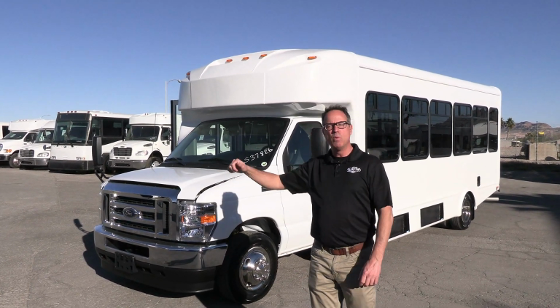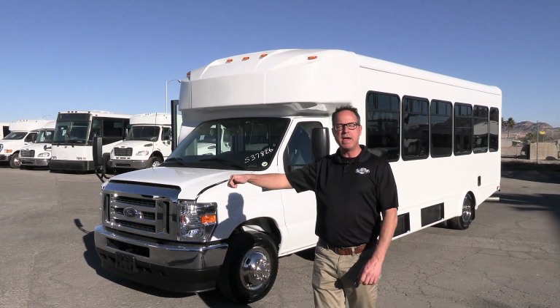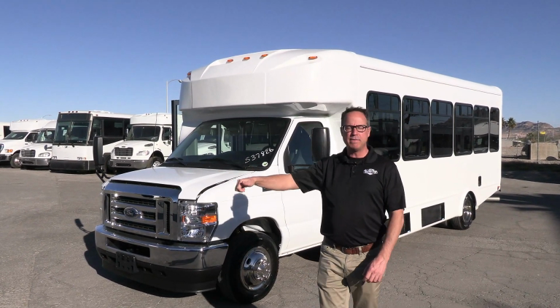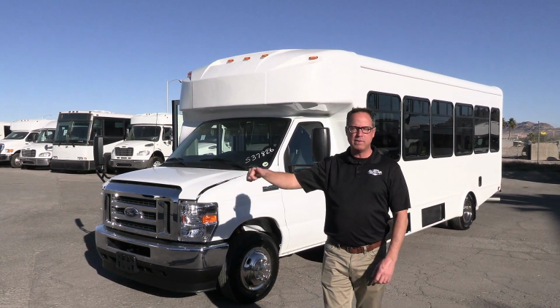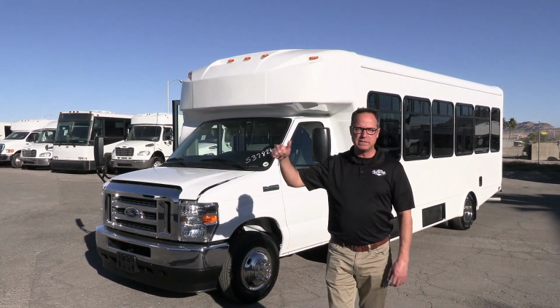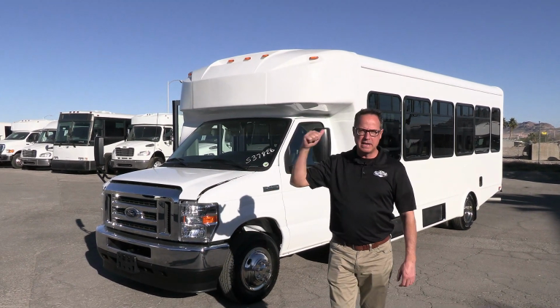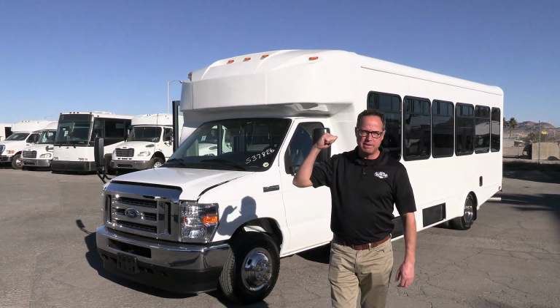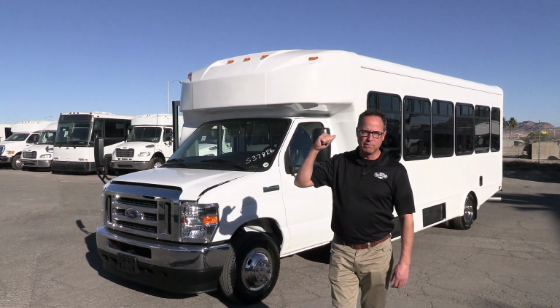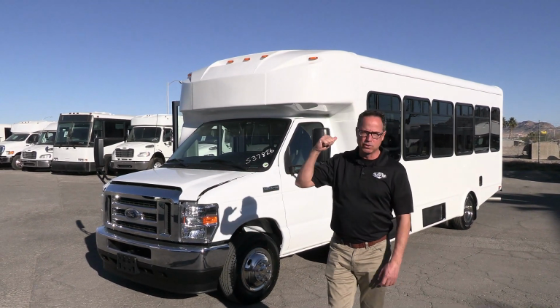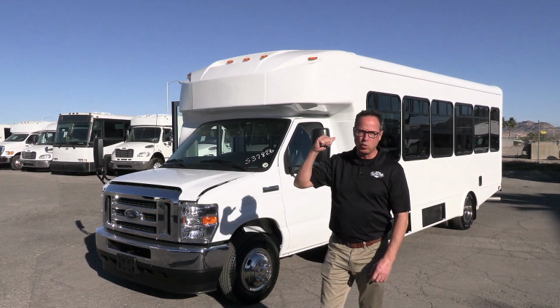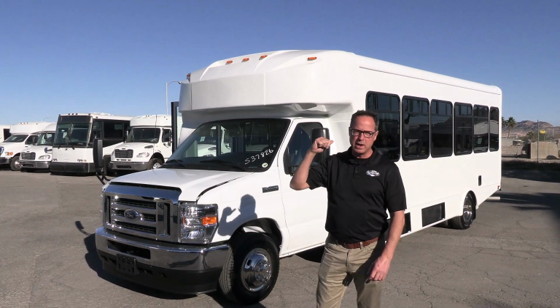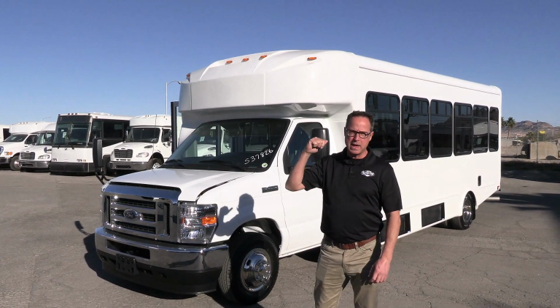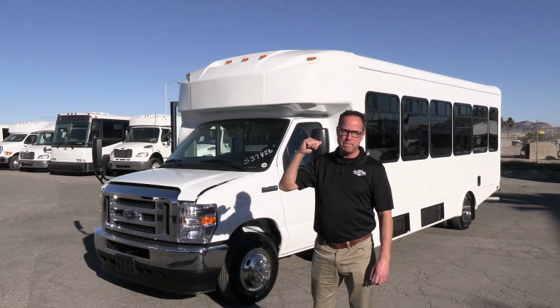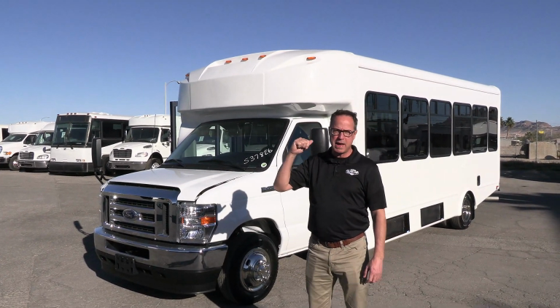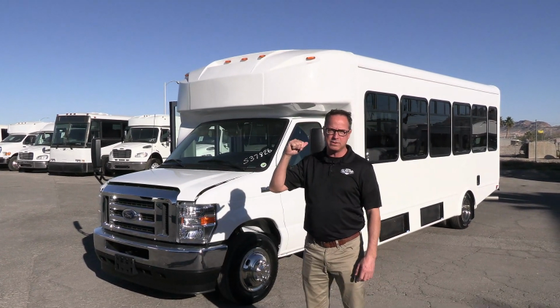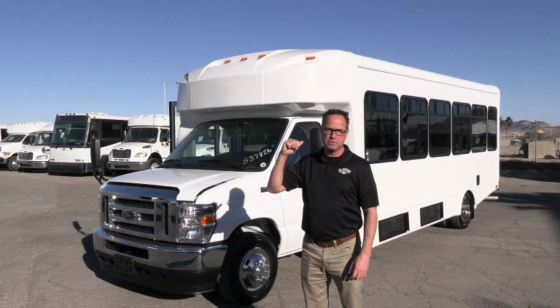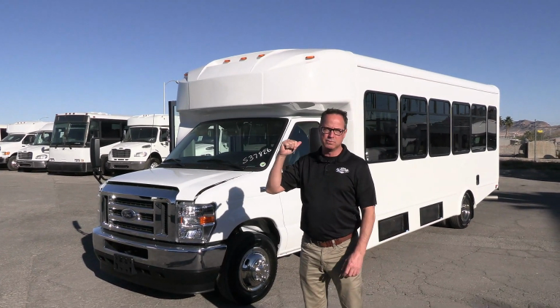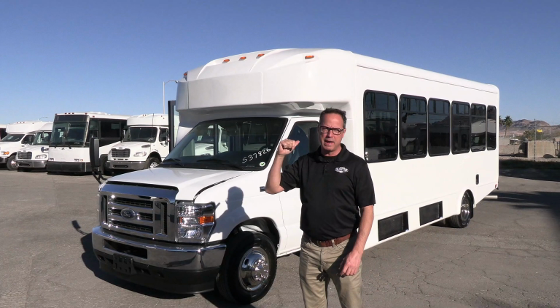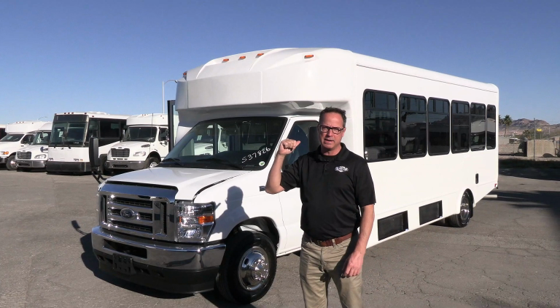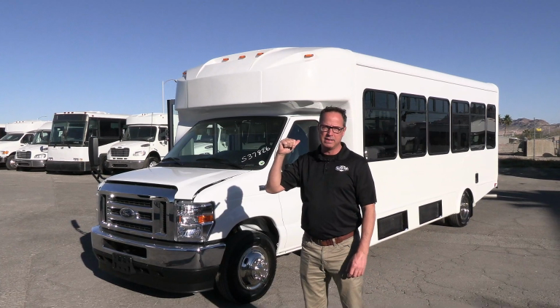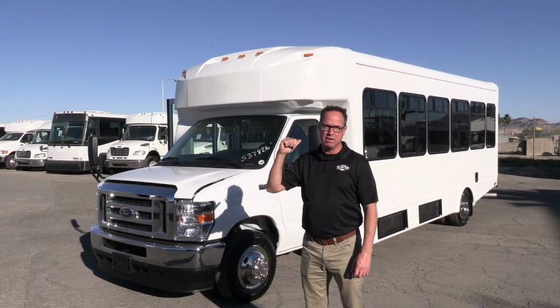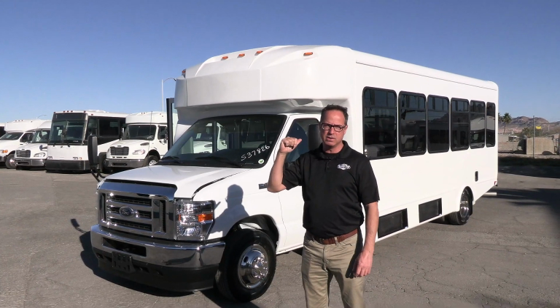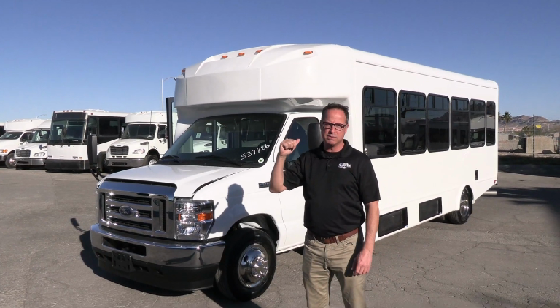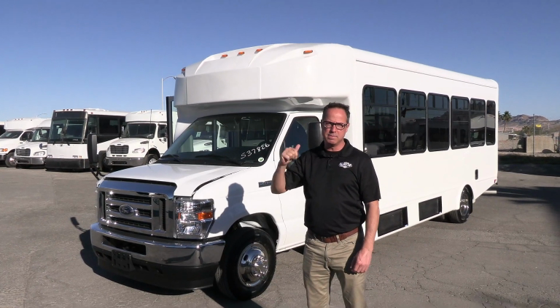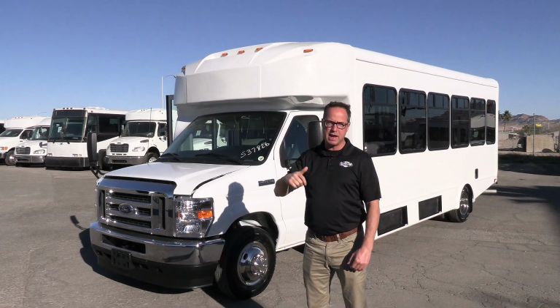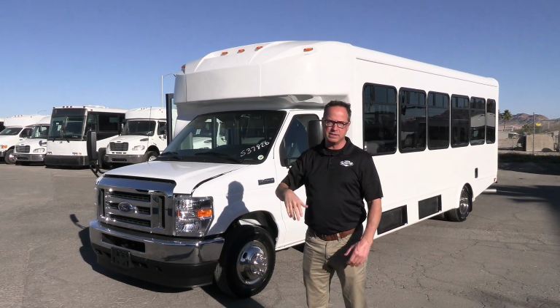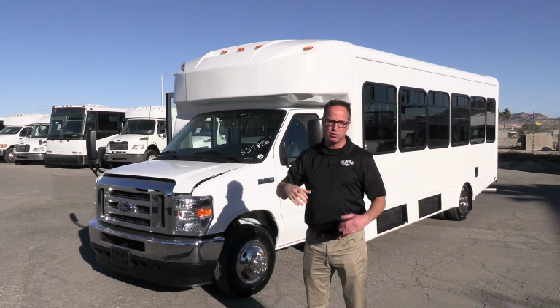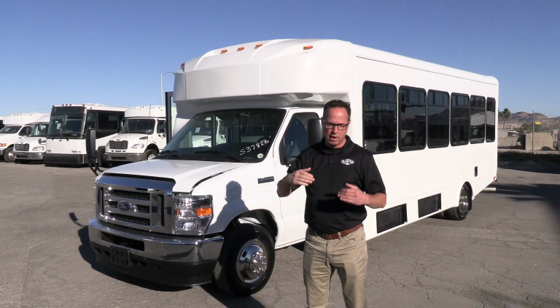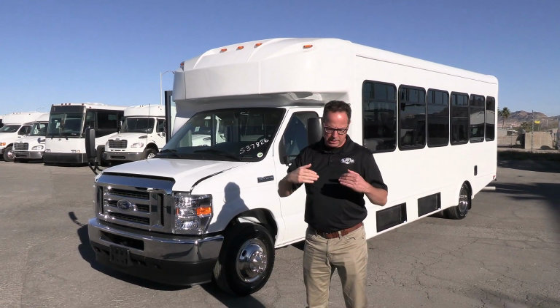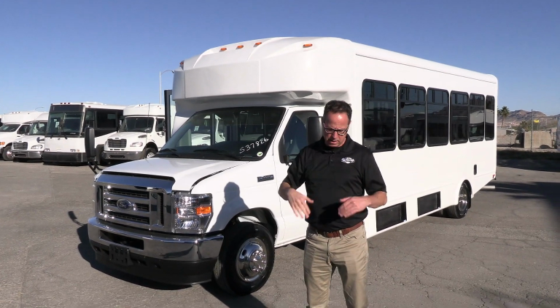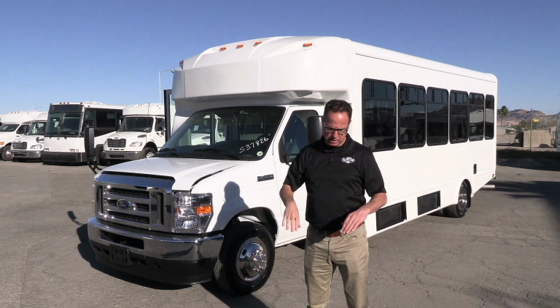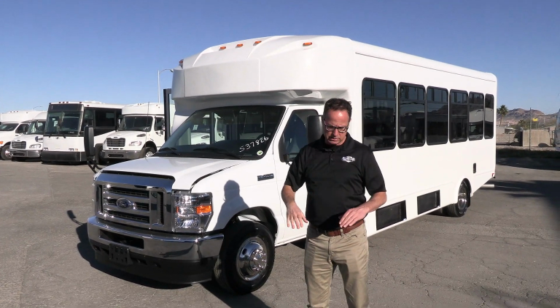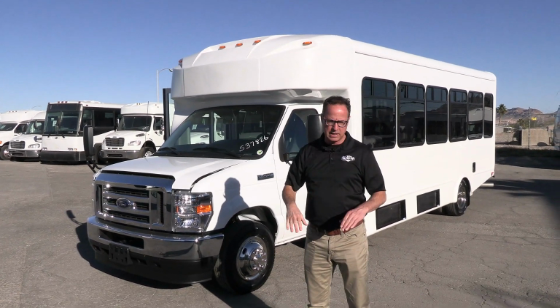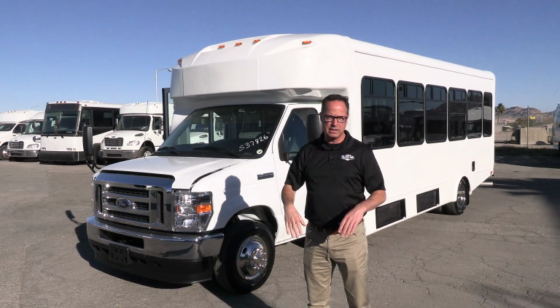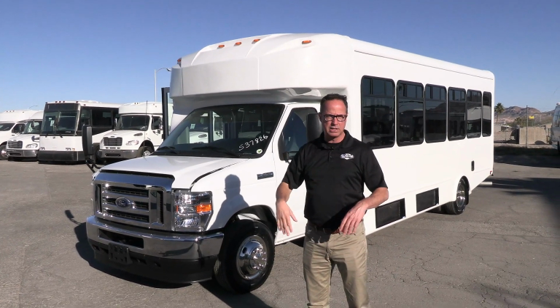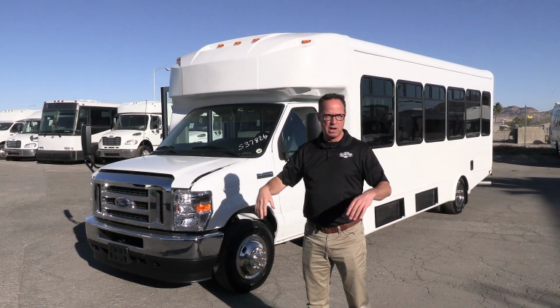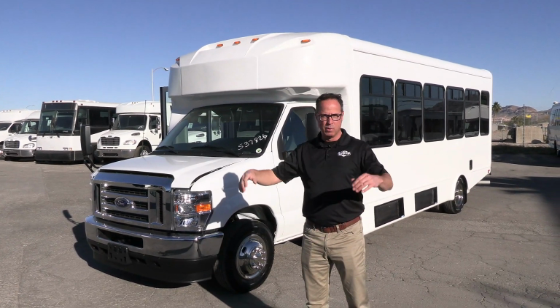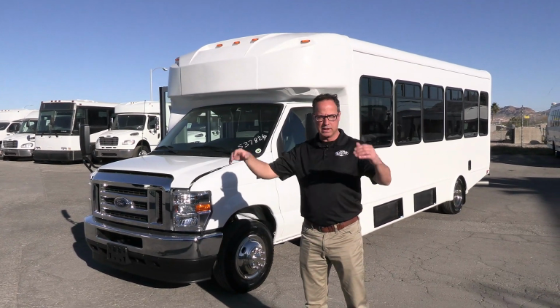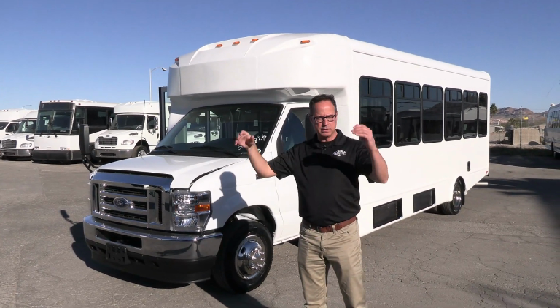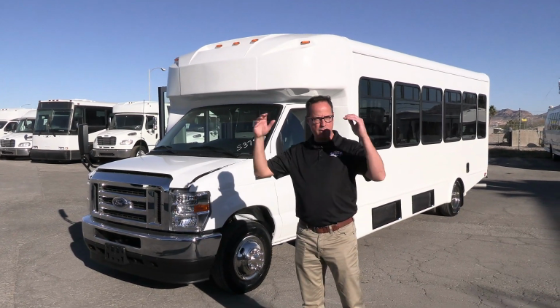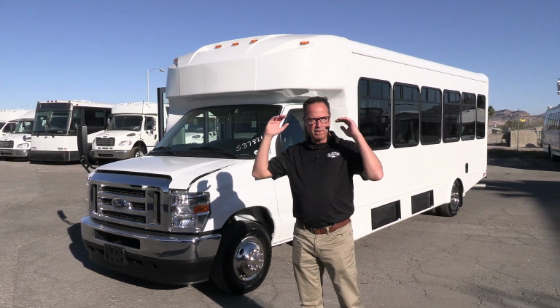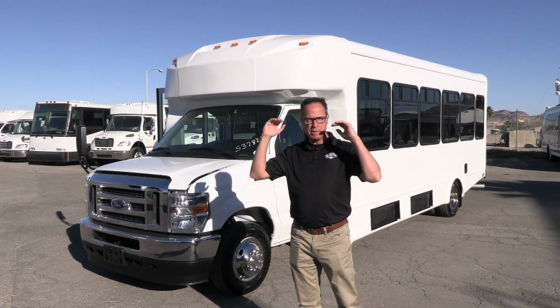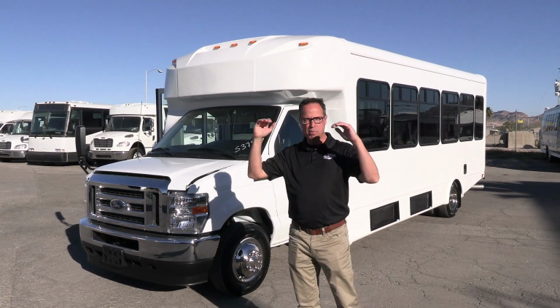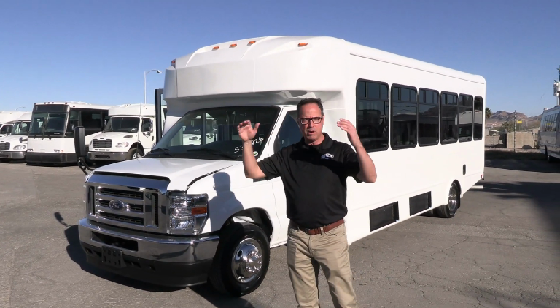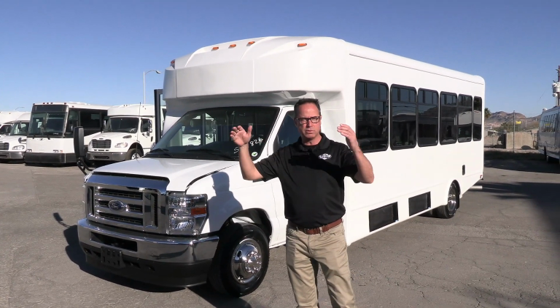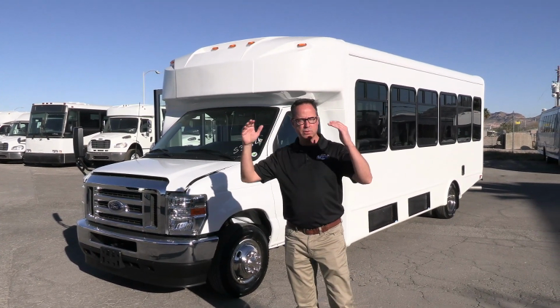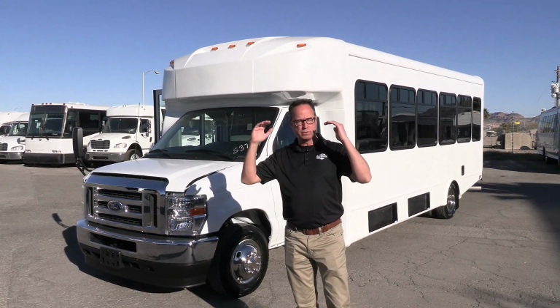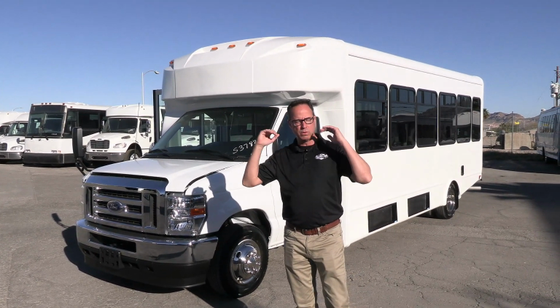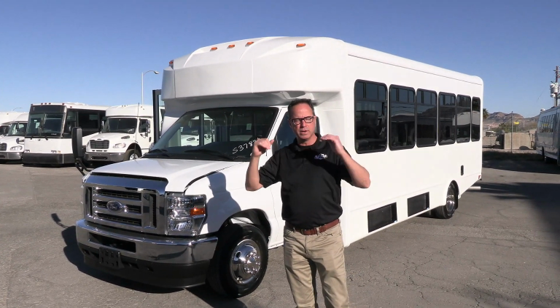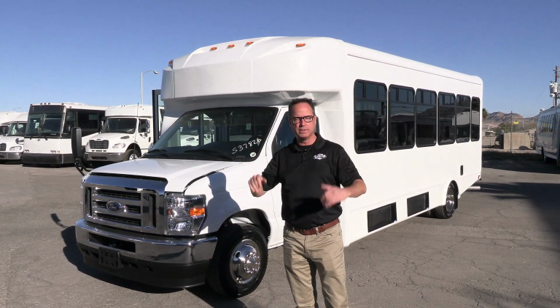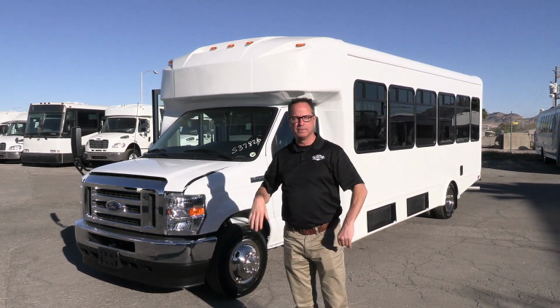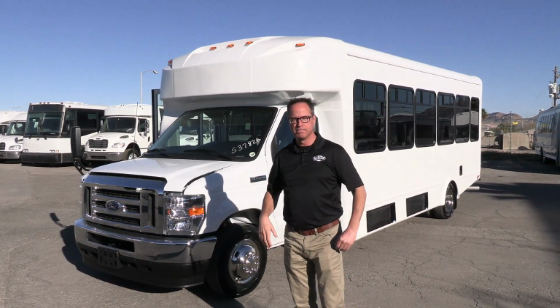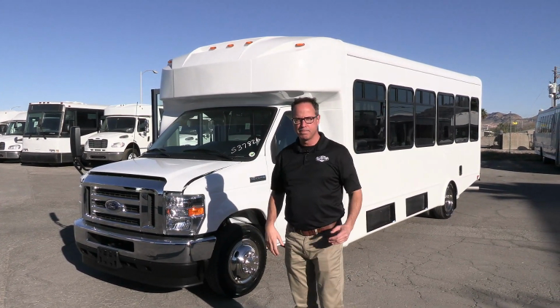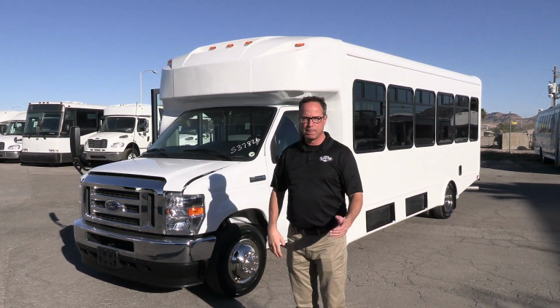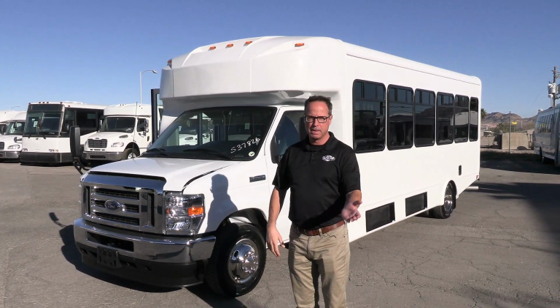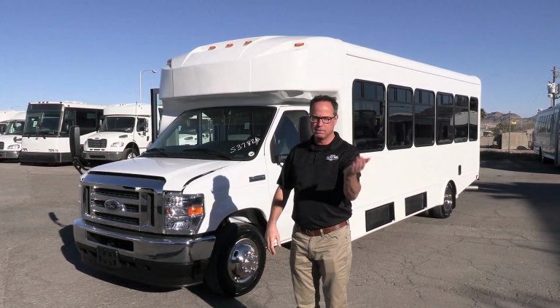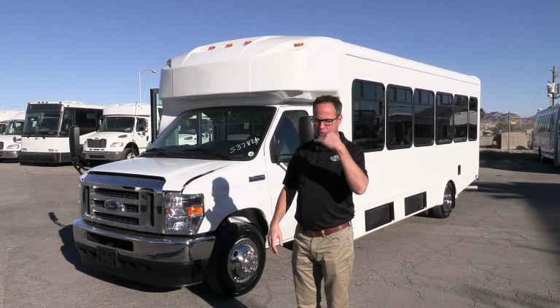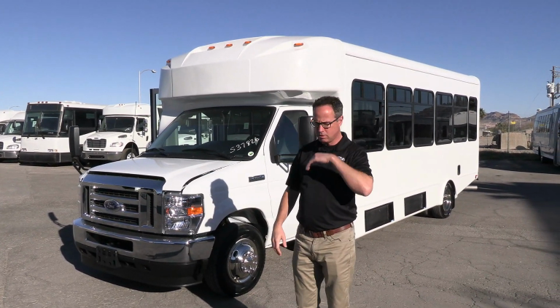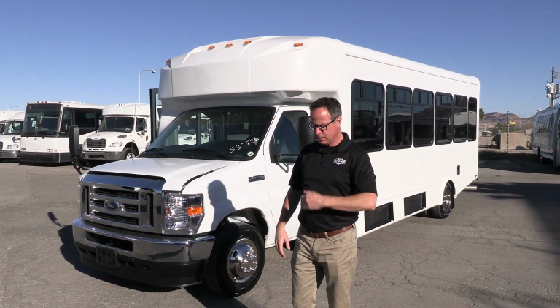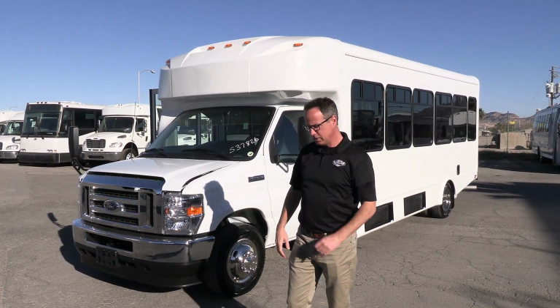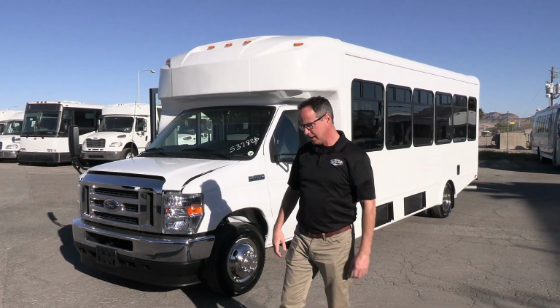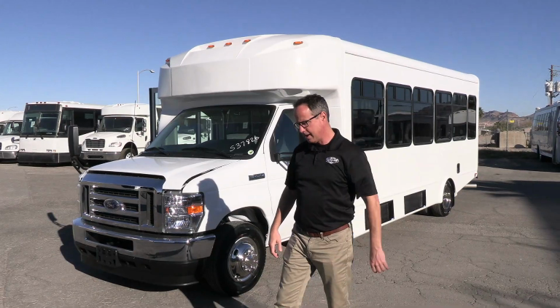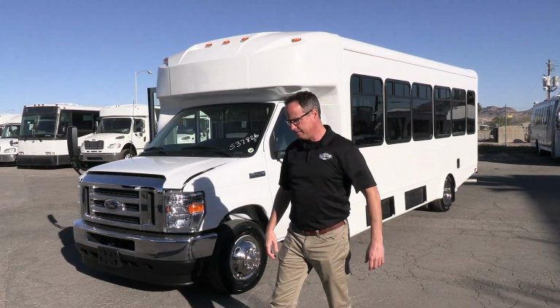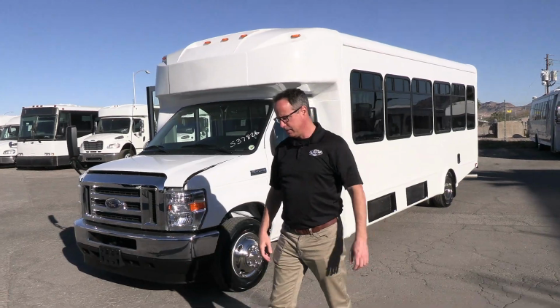We have seating for 28 passengers back there on some nice gray cloth seats. We got some overhead parcel storage. Let's walk around and check it out.